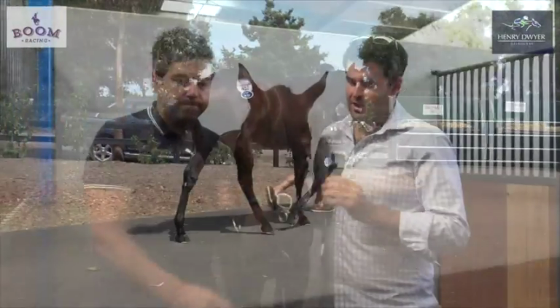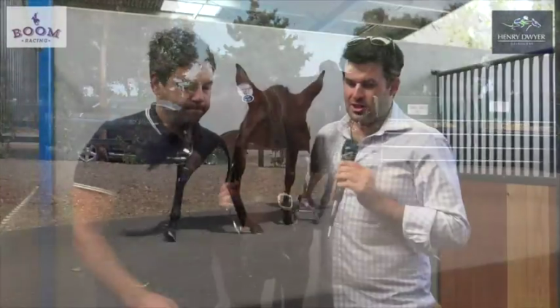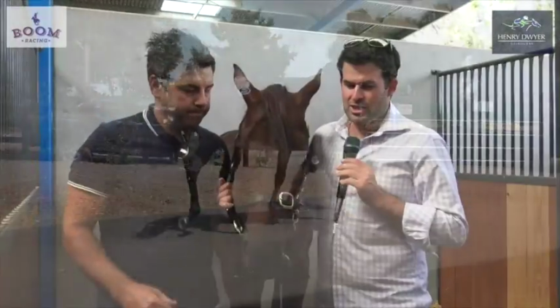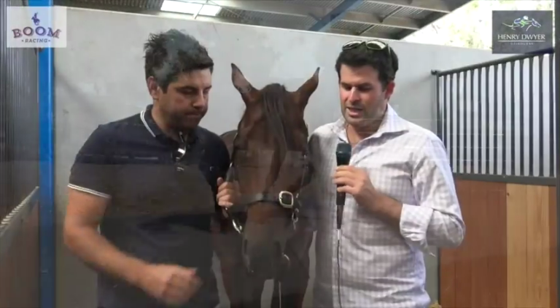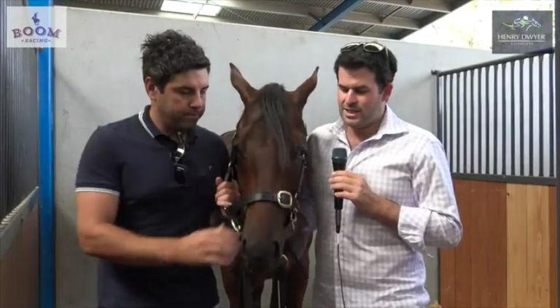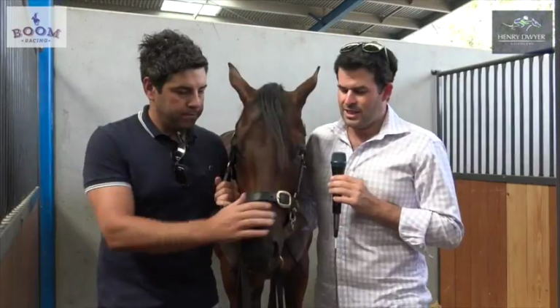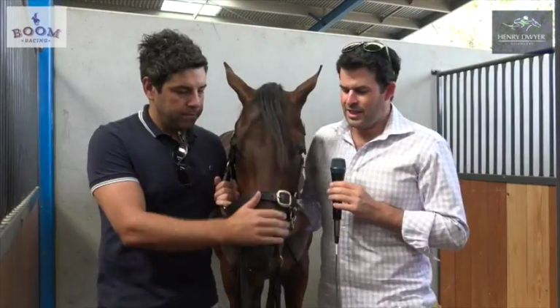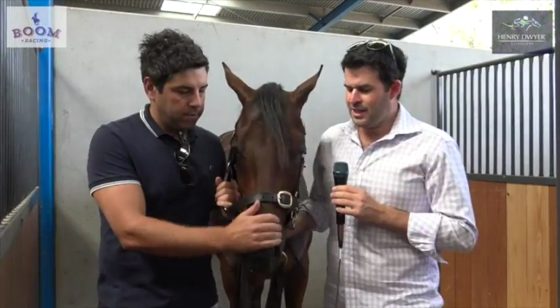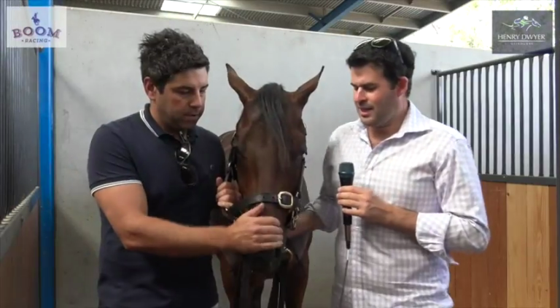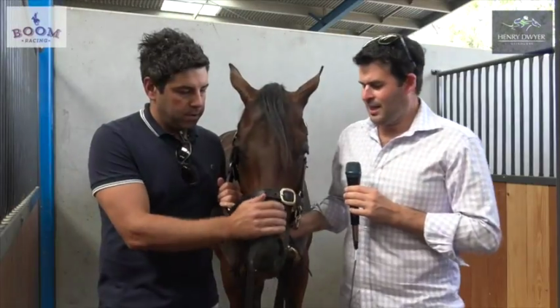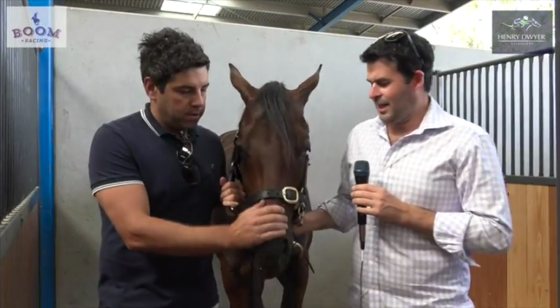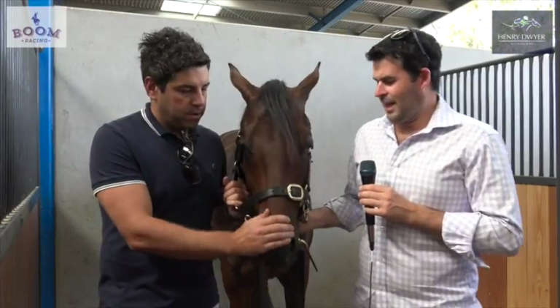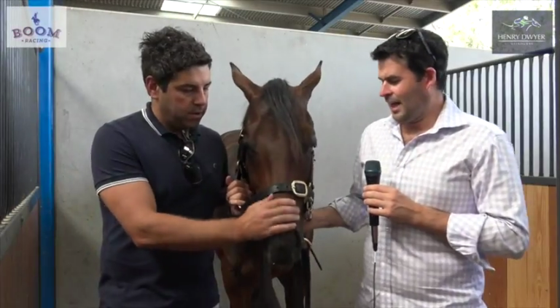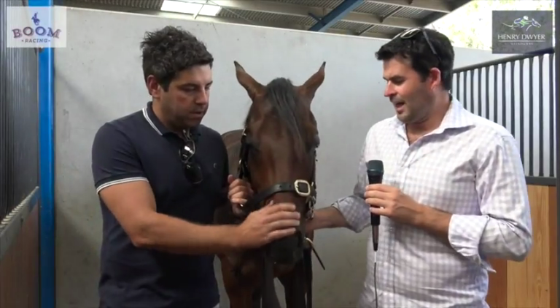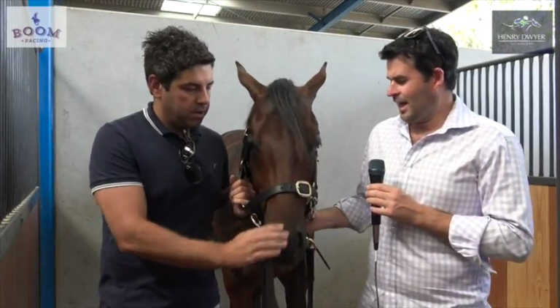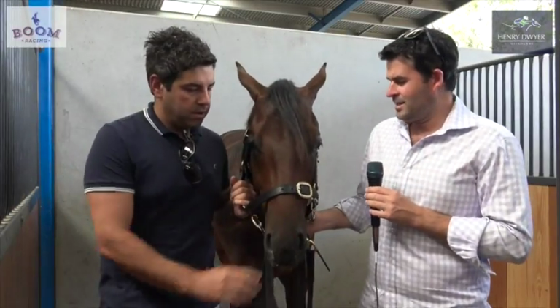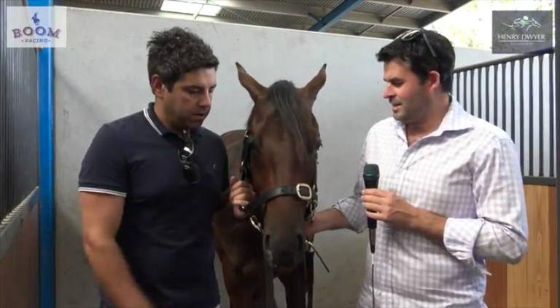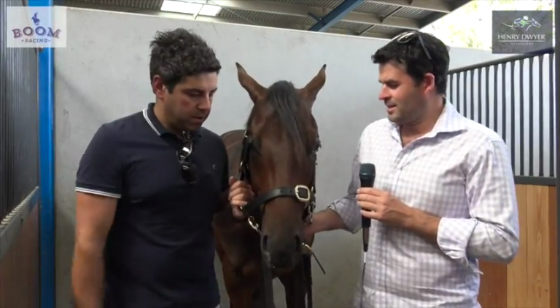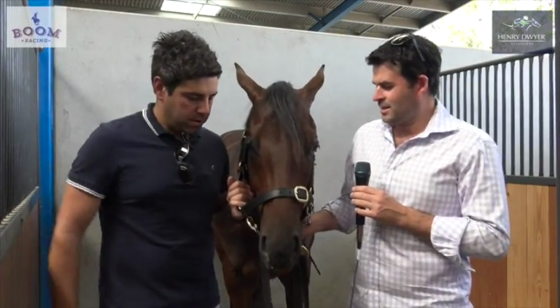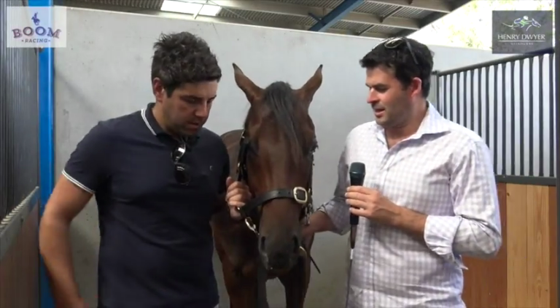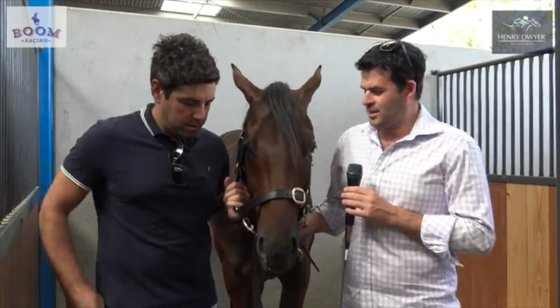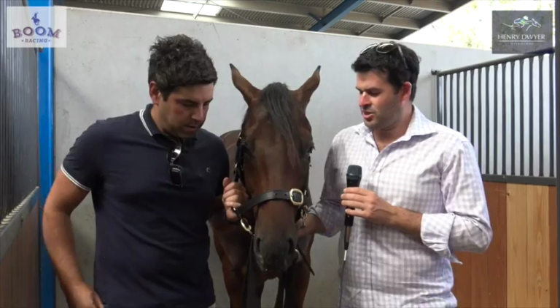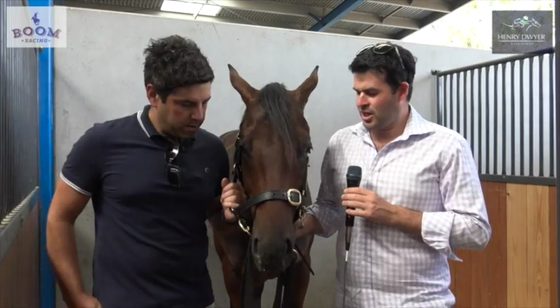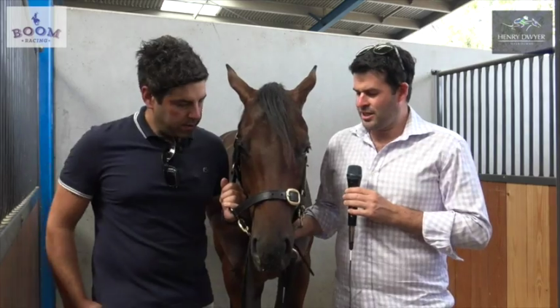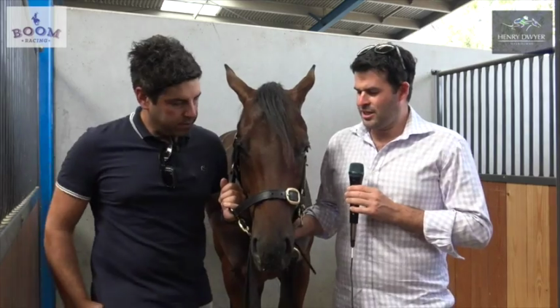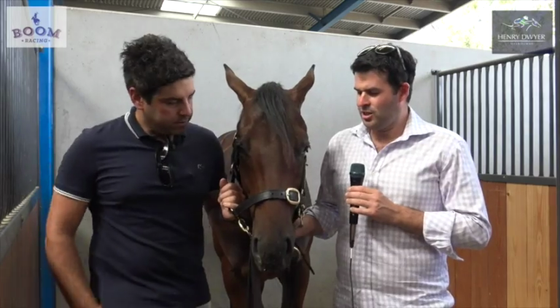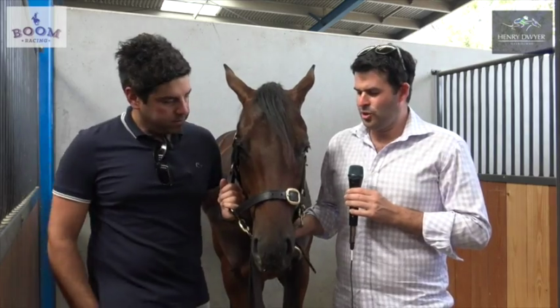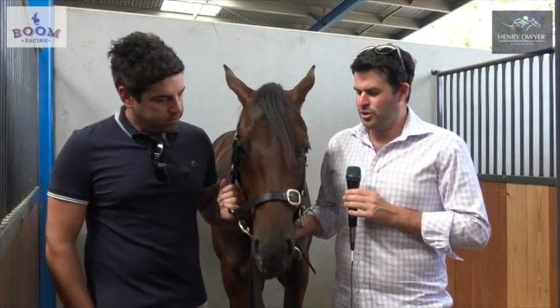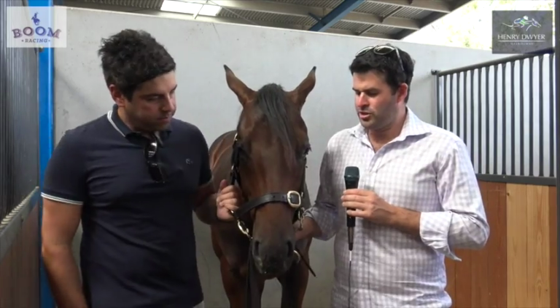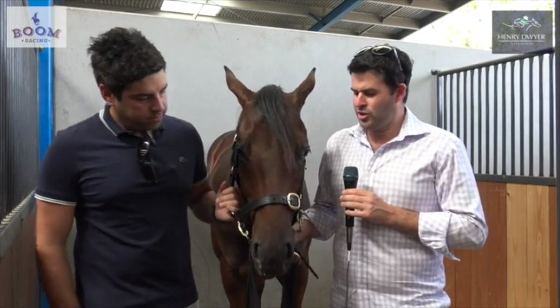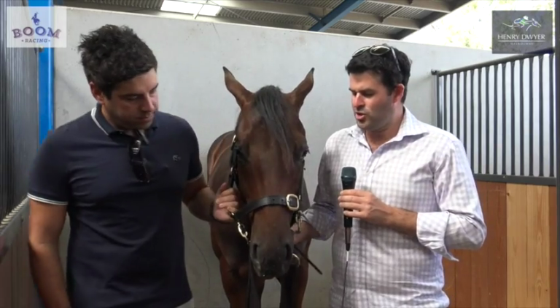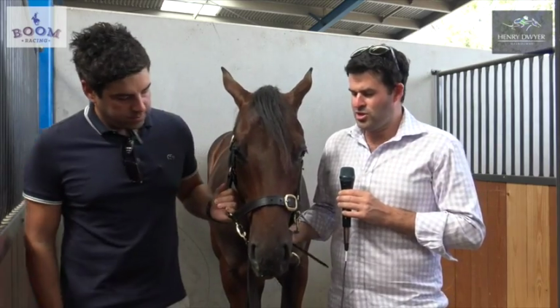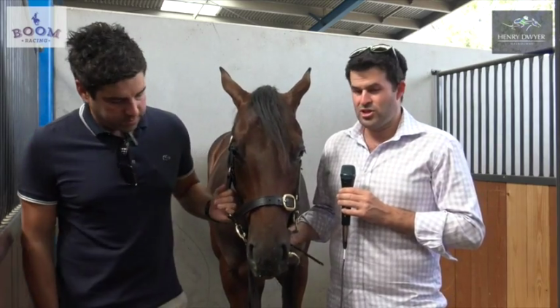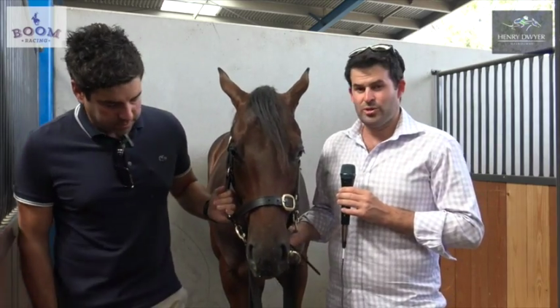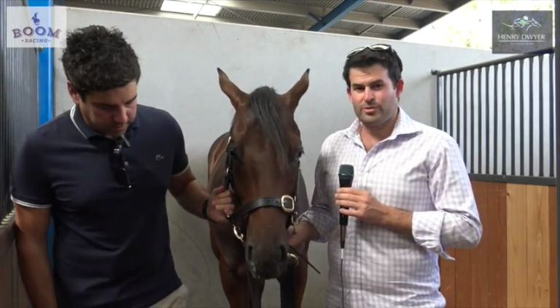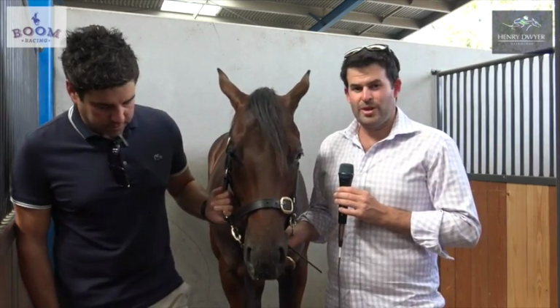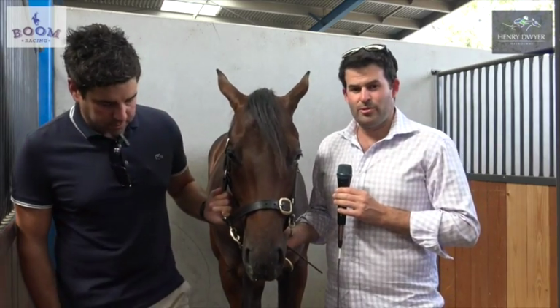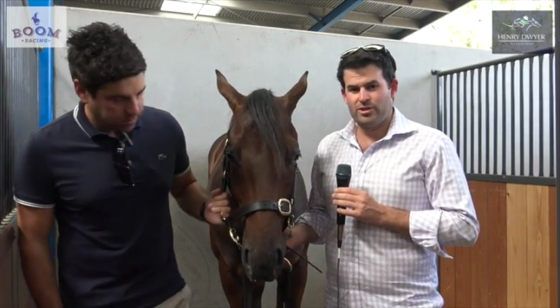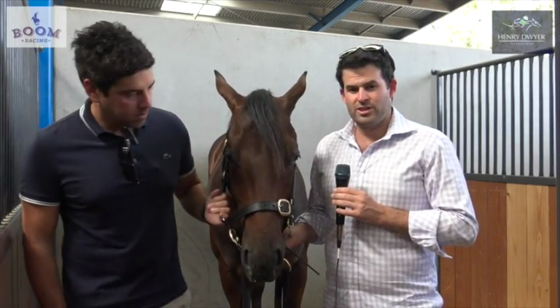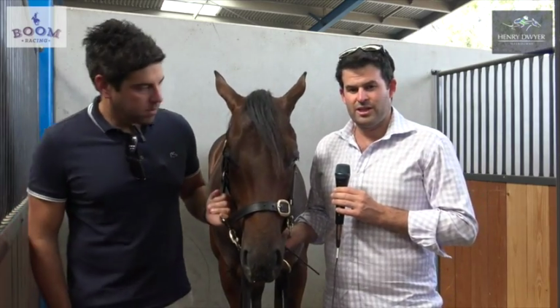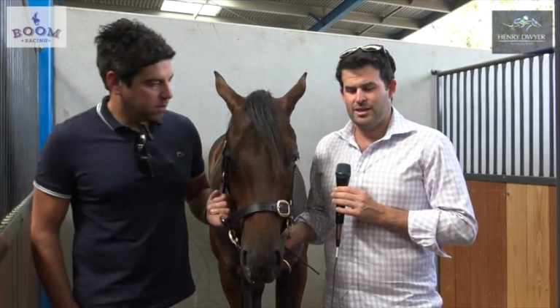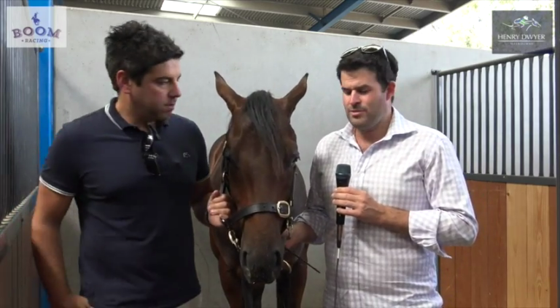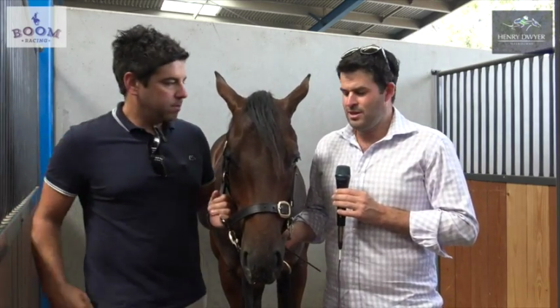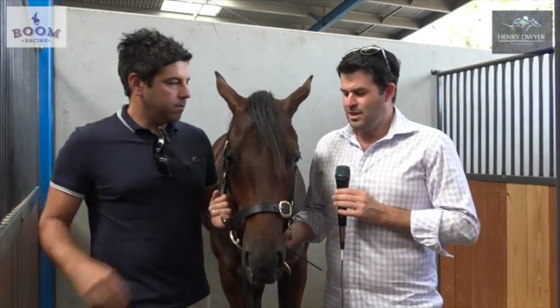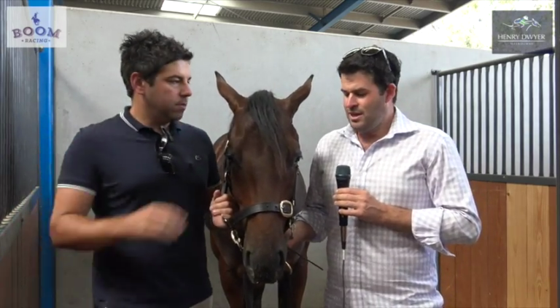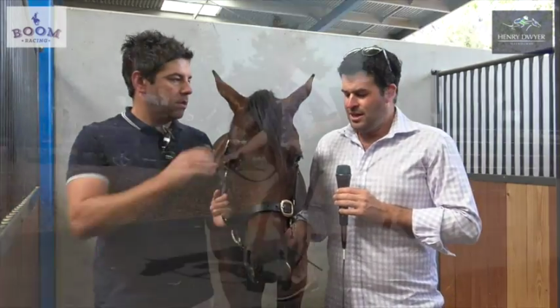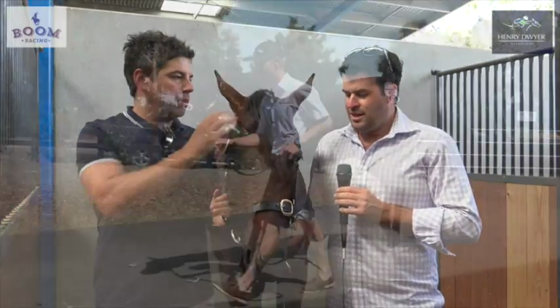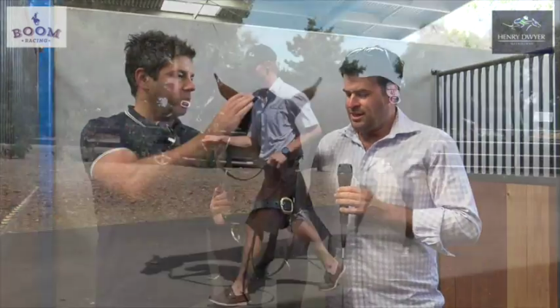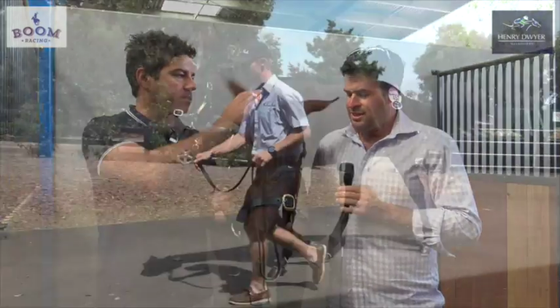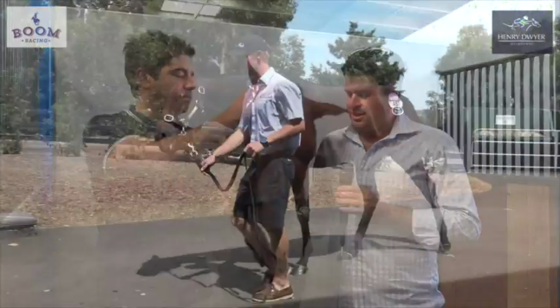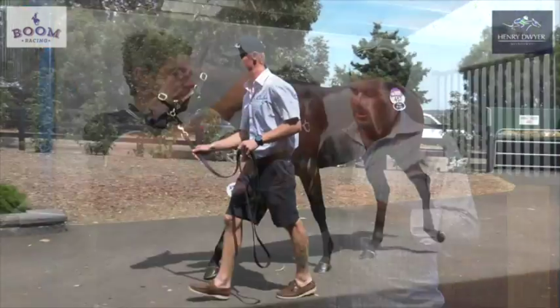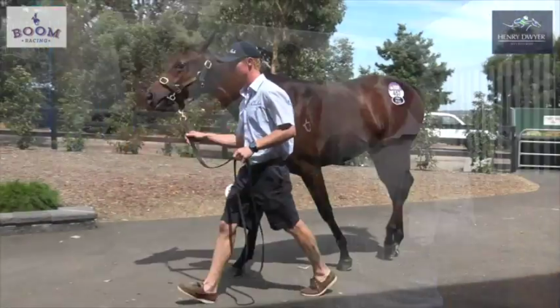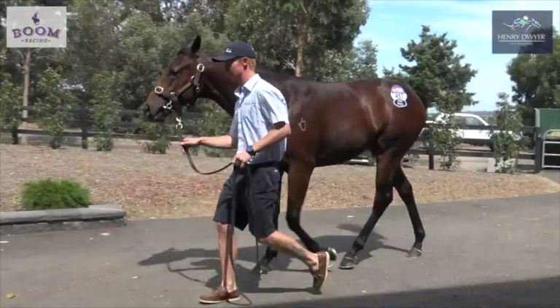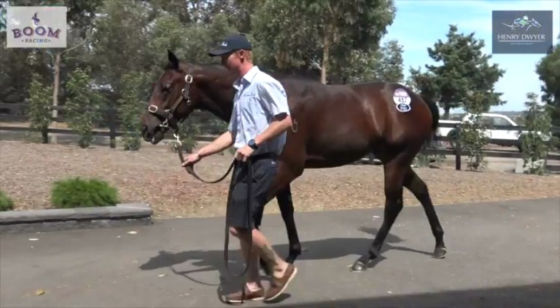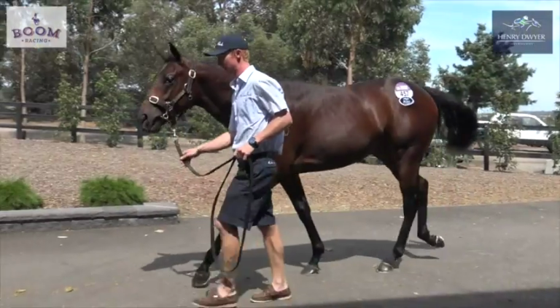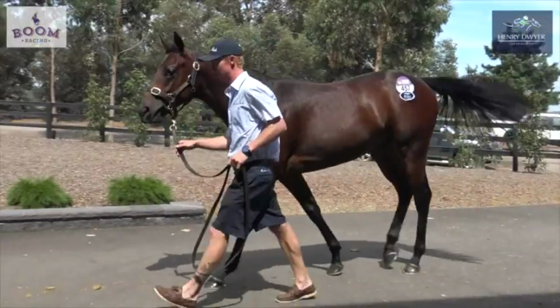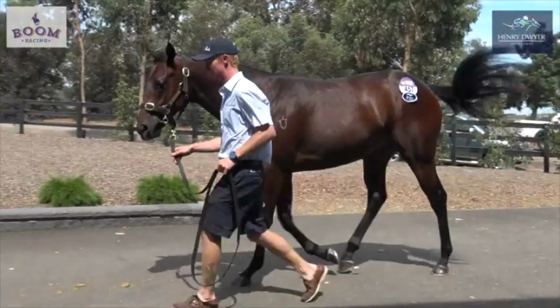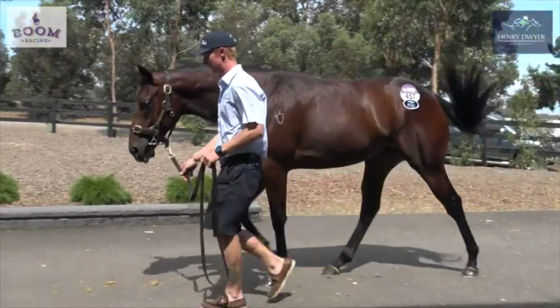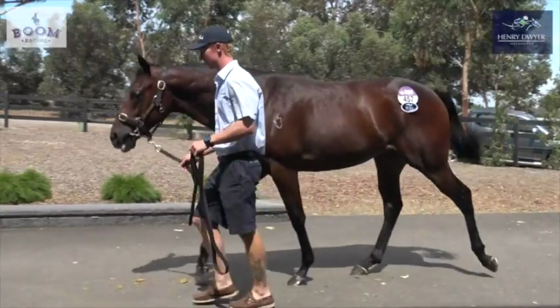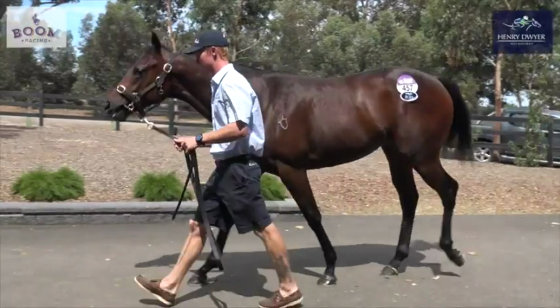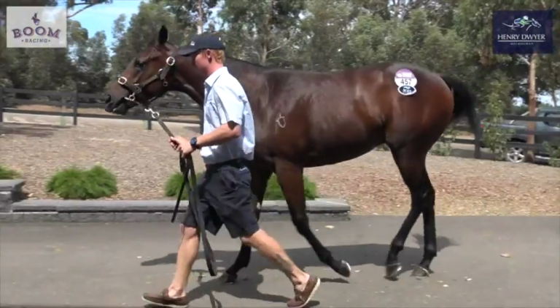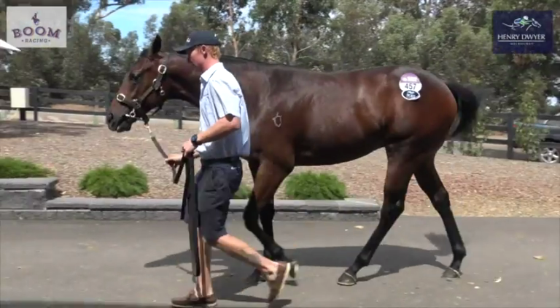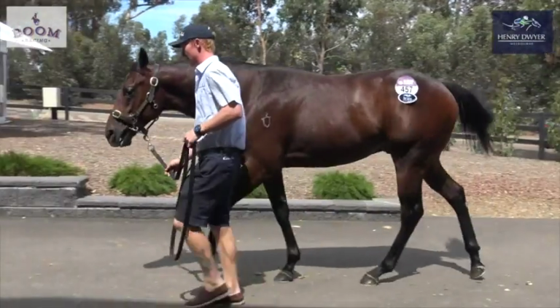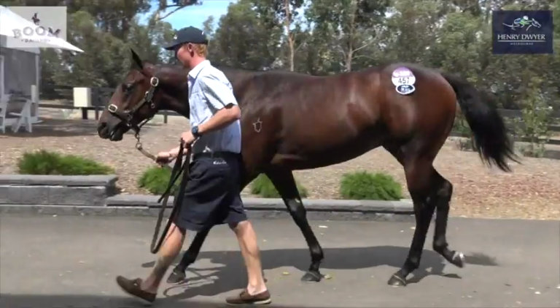Thanks JT. As you can see, as JT alluded to, the newest member of the team — he's a little Teofilo colt.